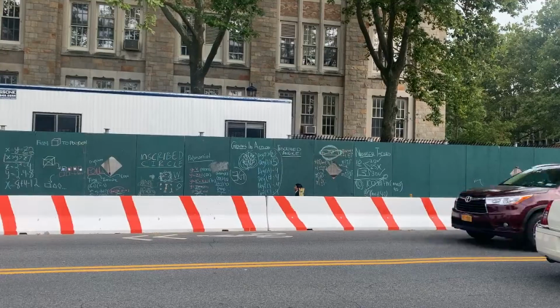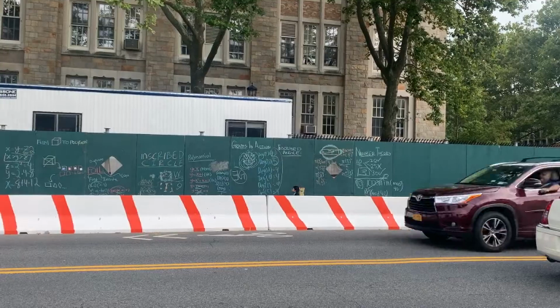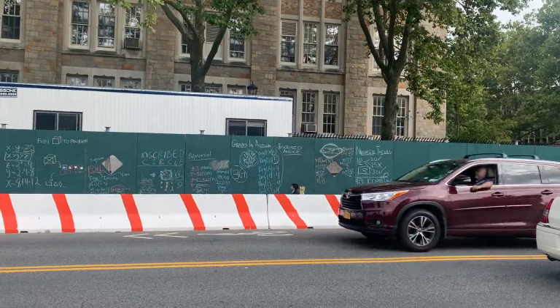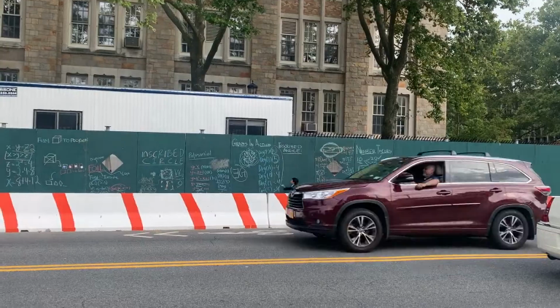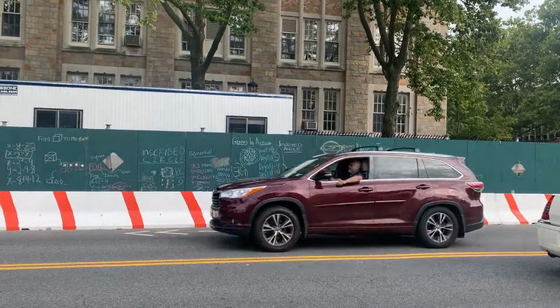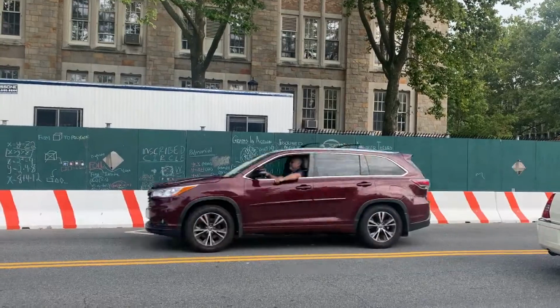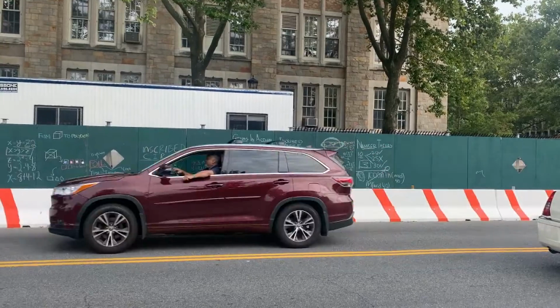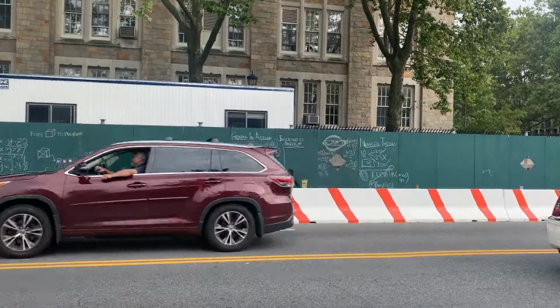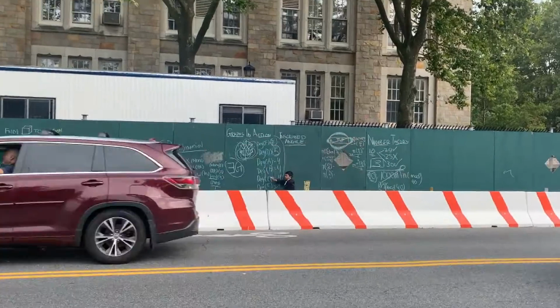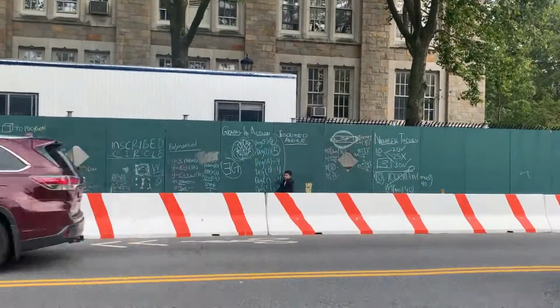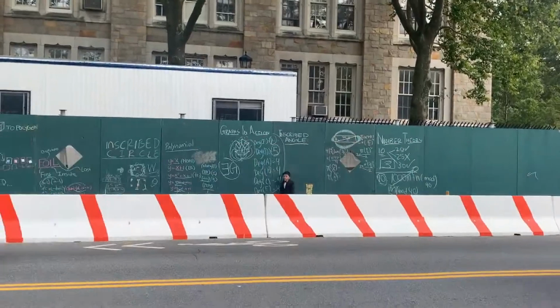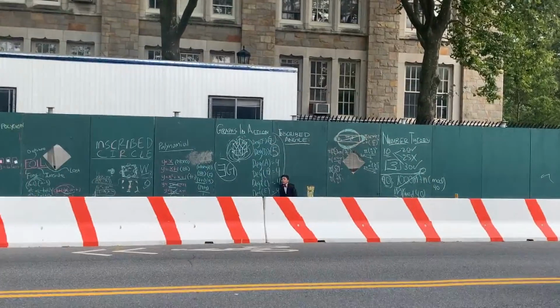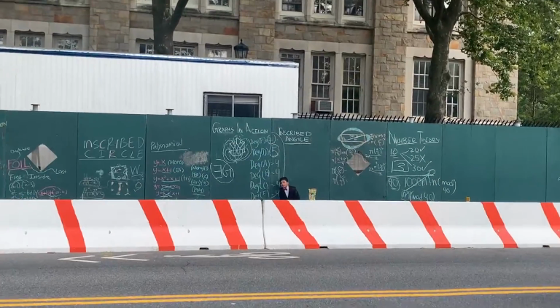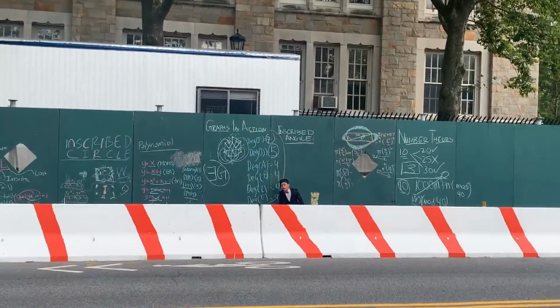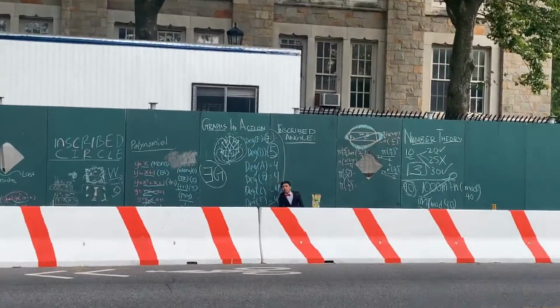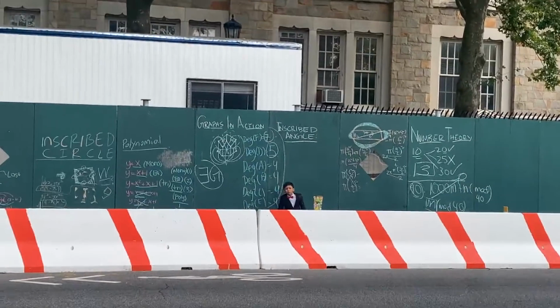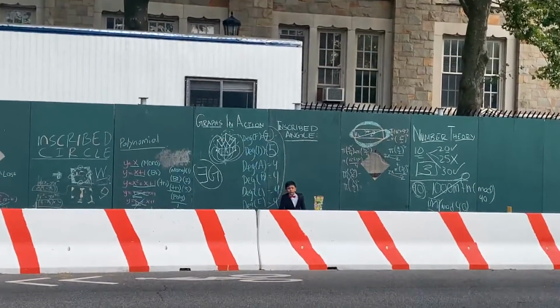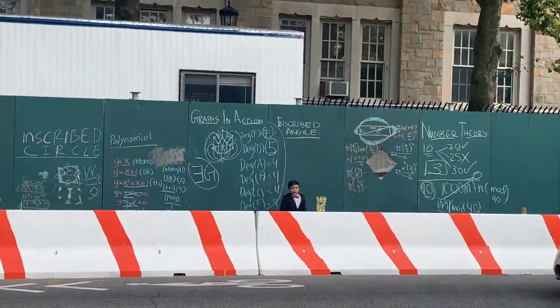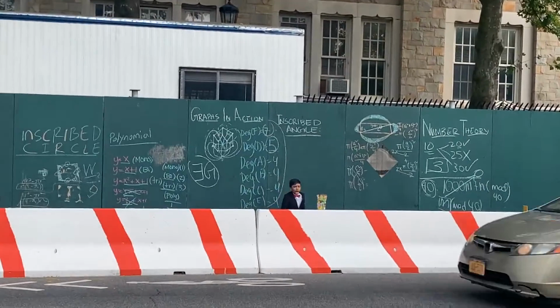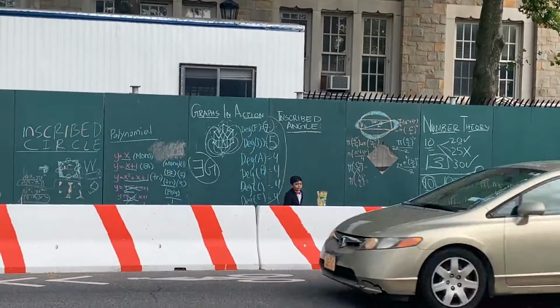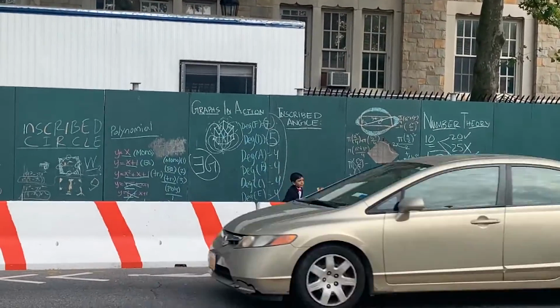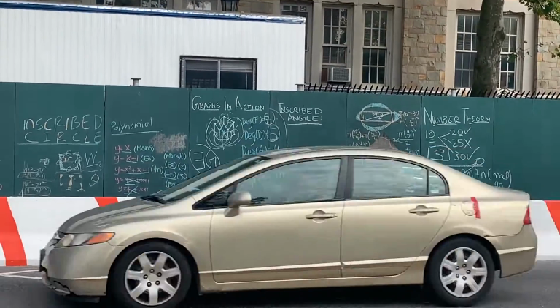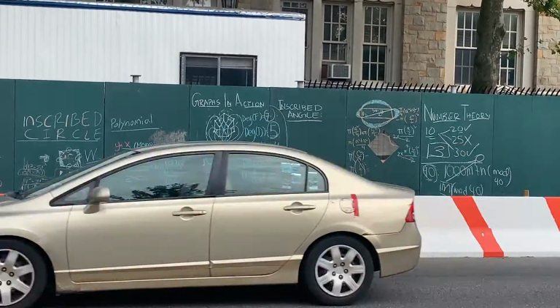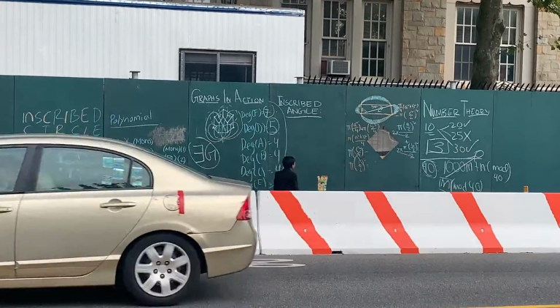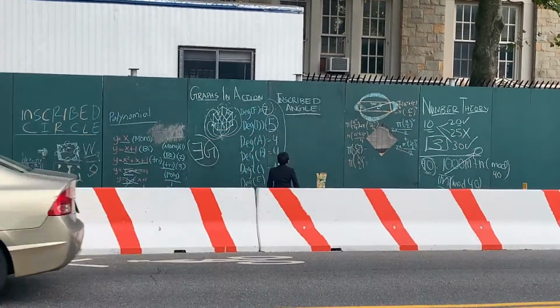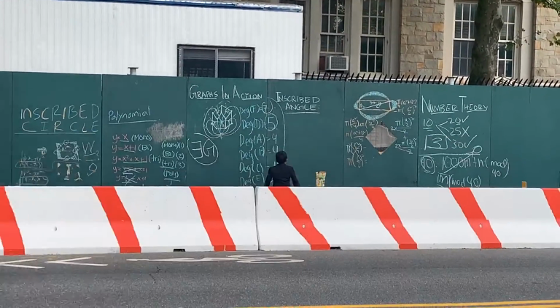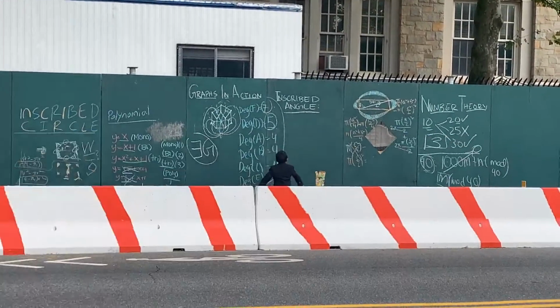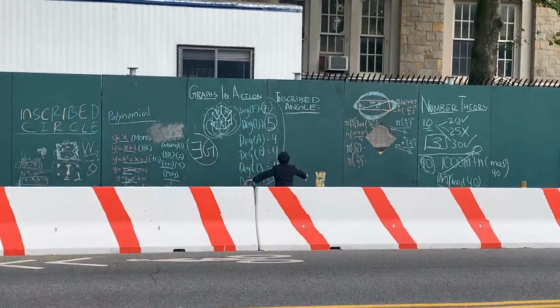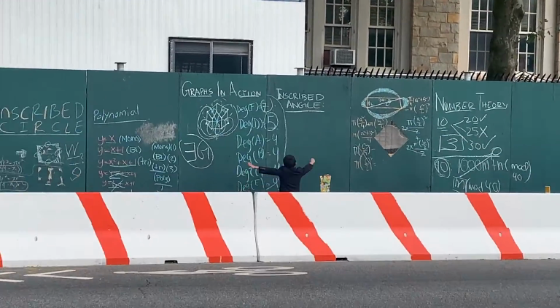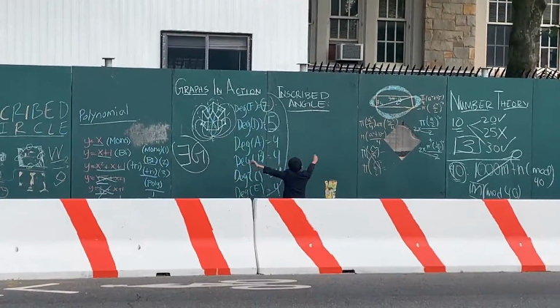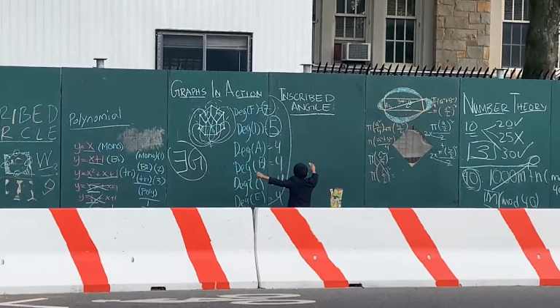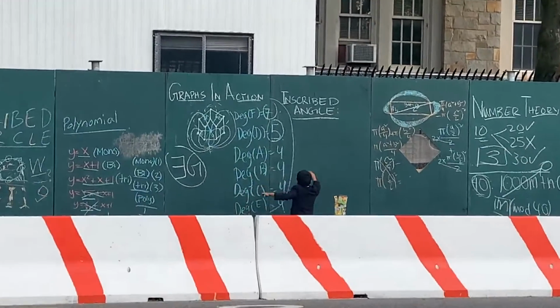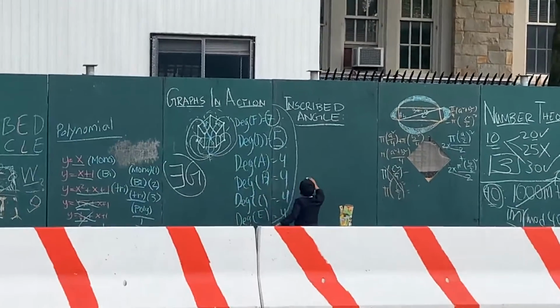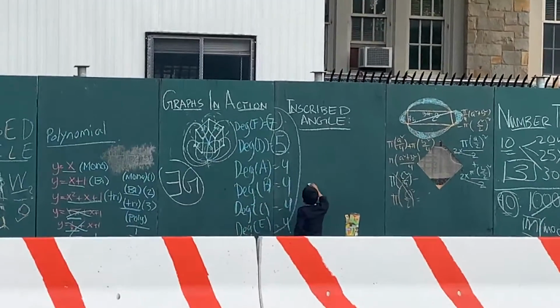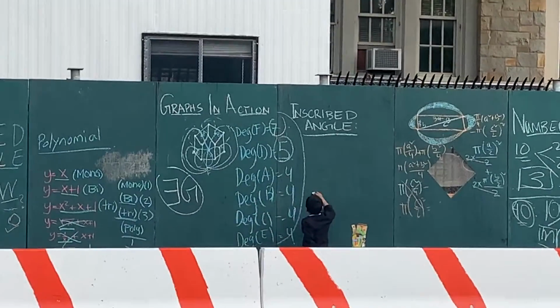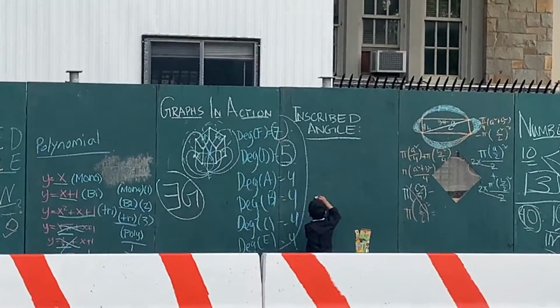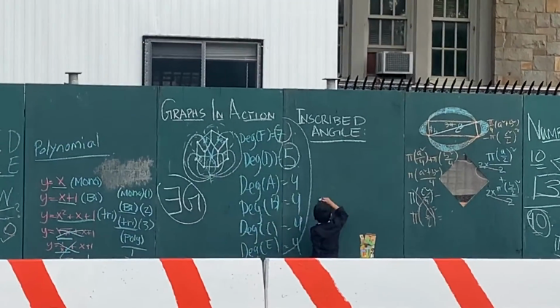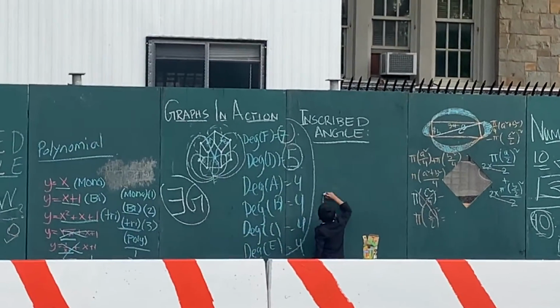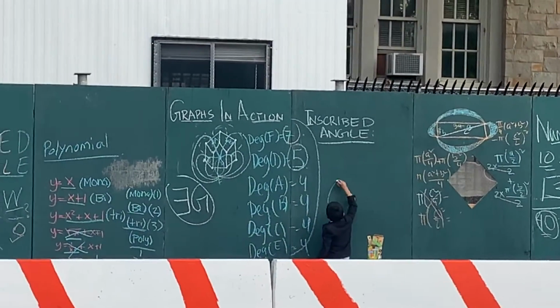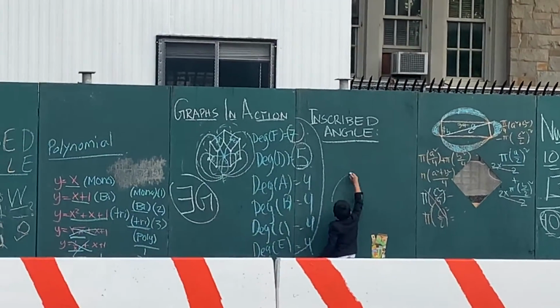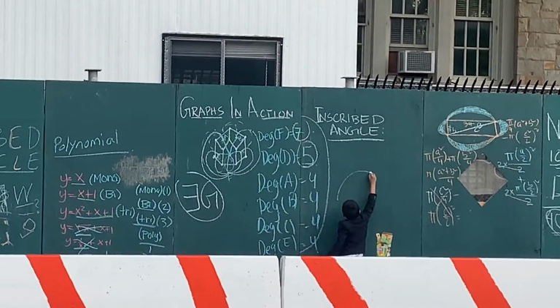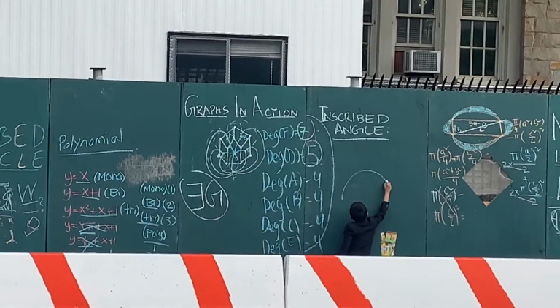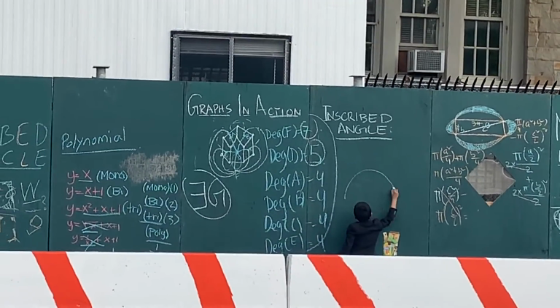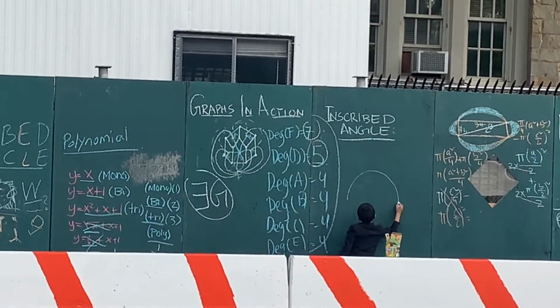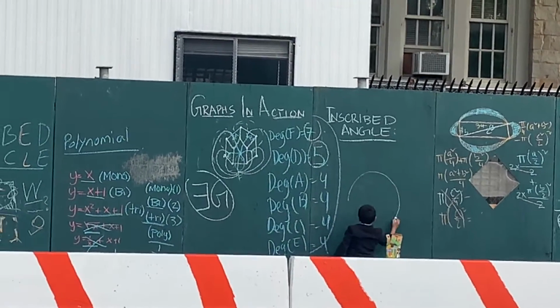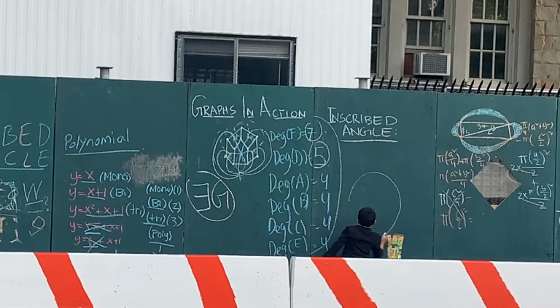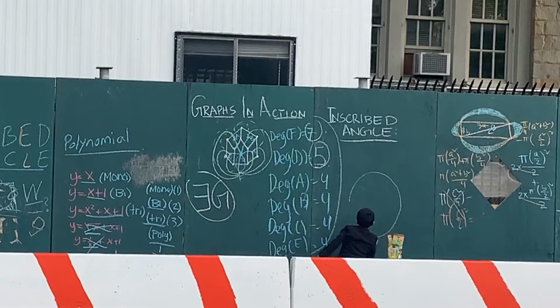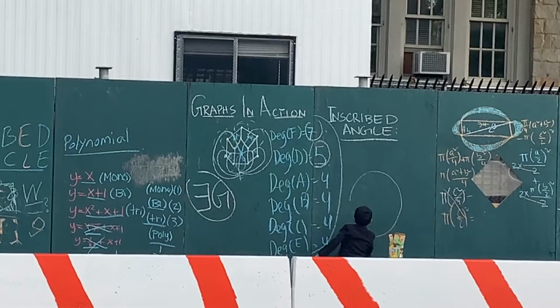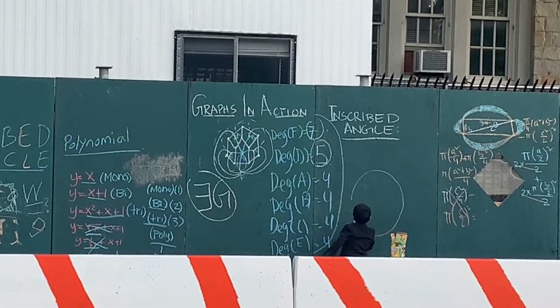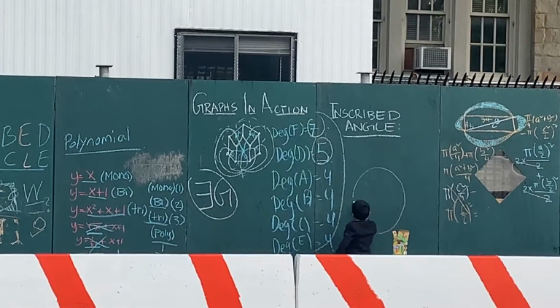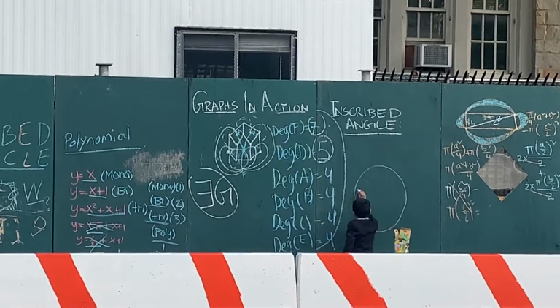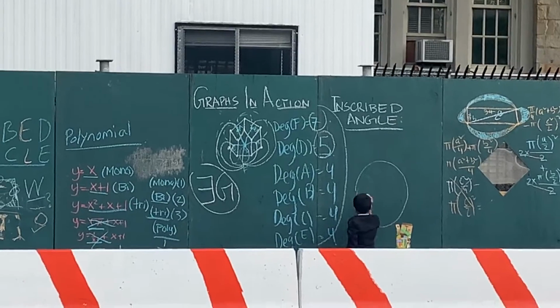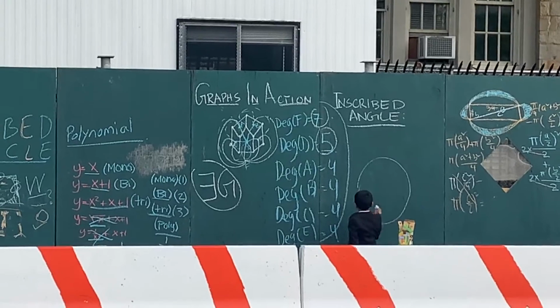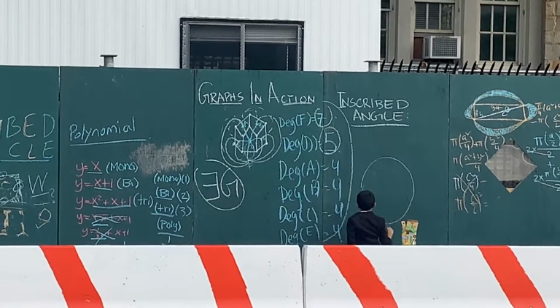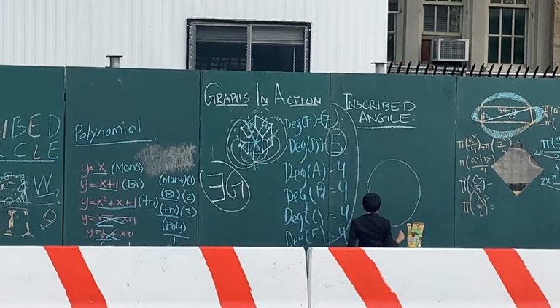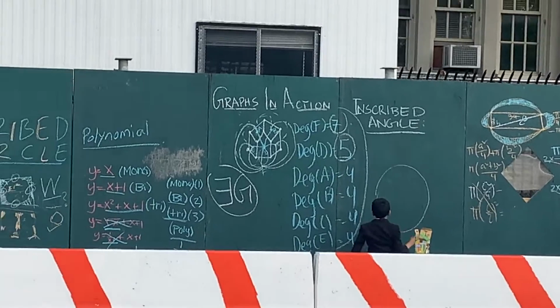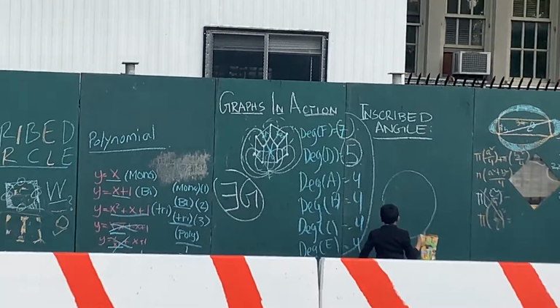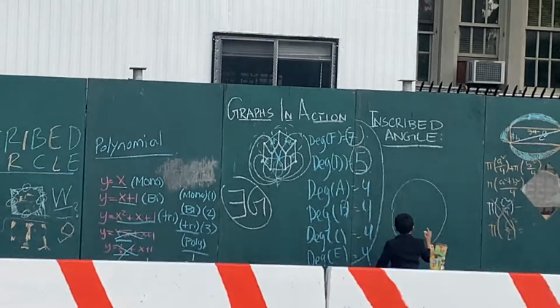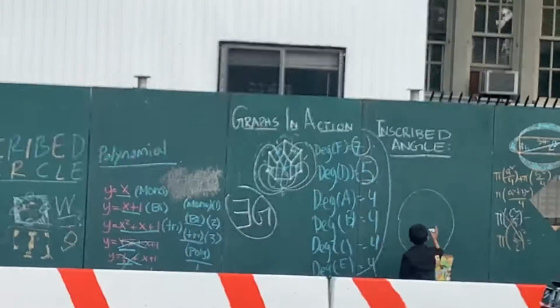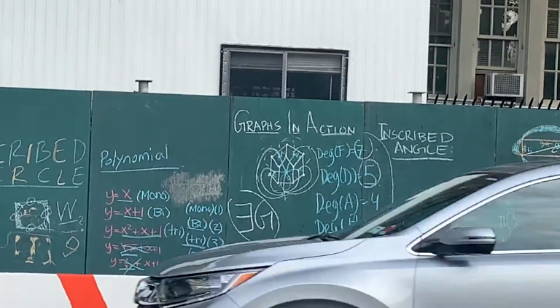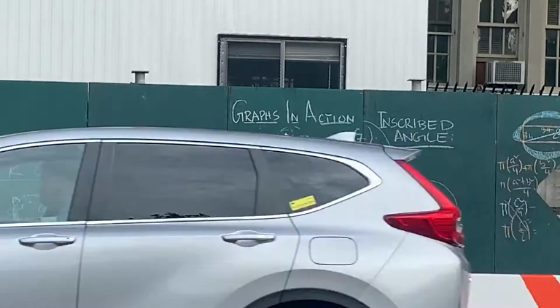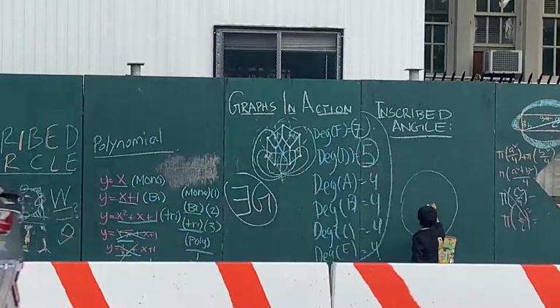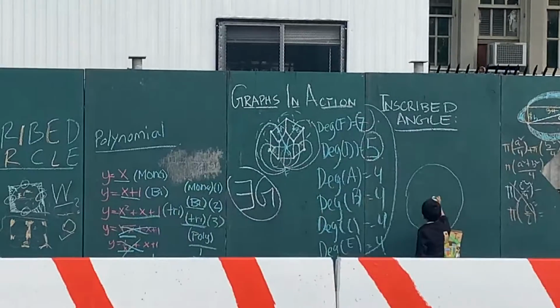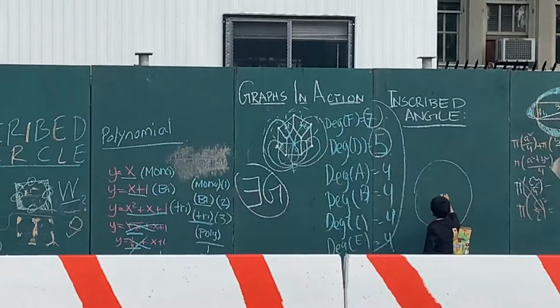Listen up, Bronx! Listen up! I'm going to teach you how to find an angle of an inscribed circle.